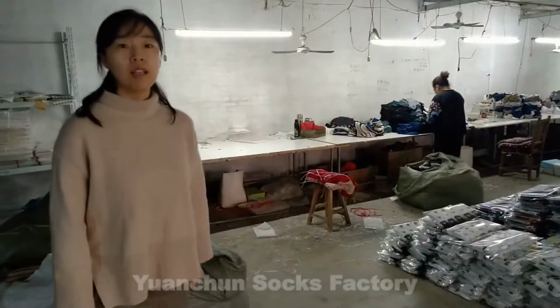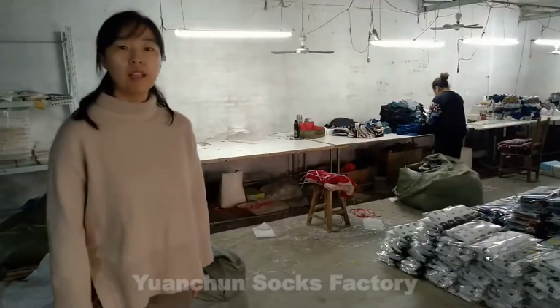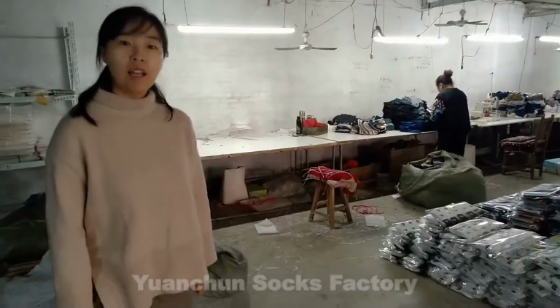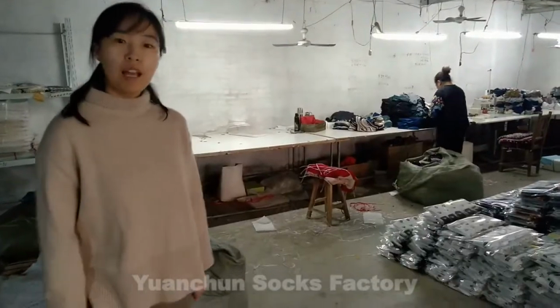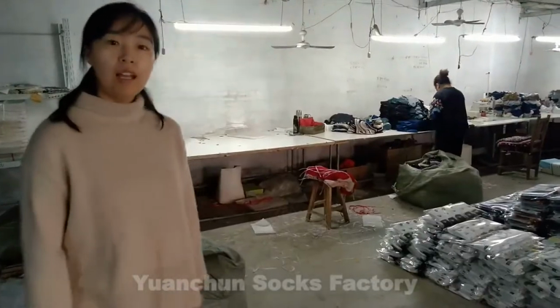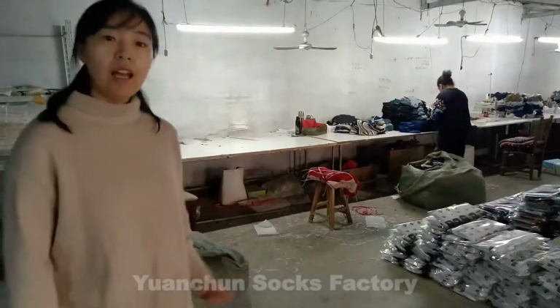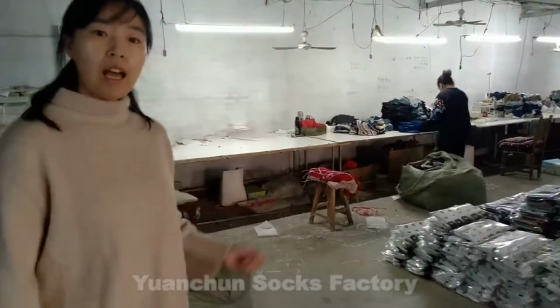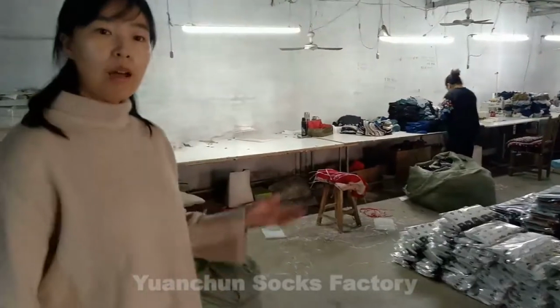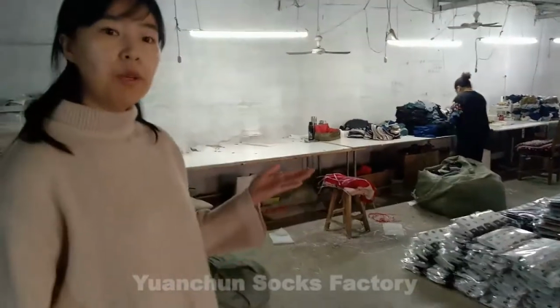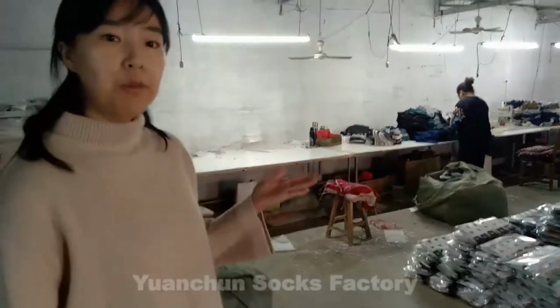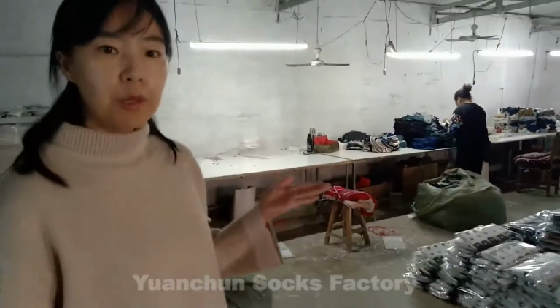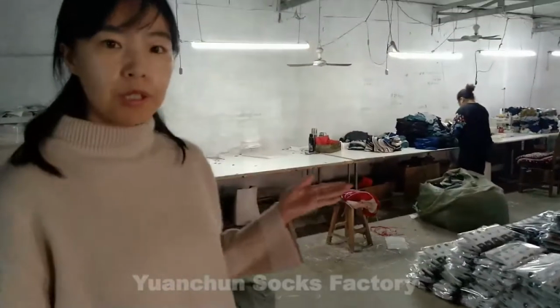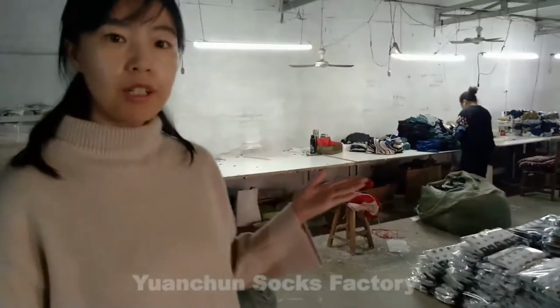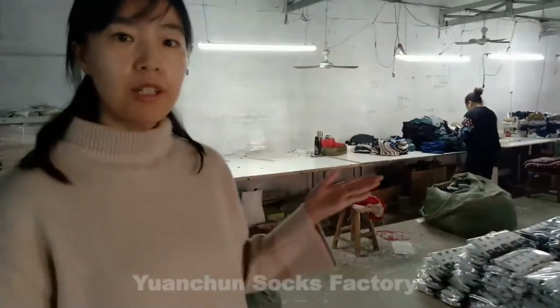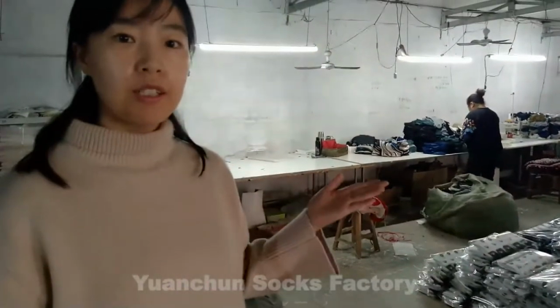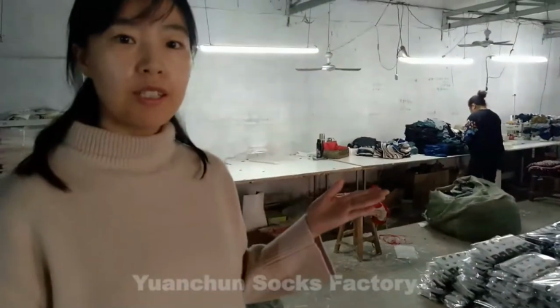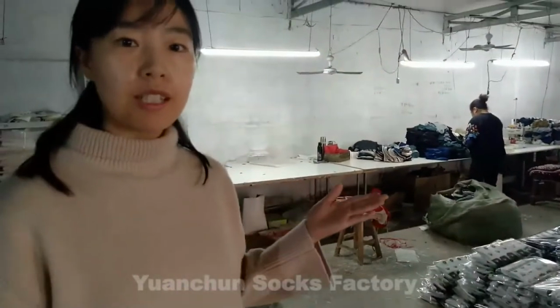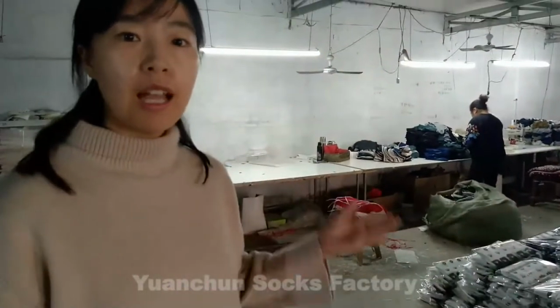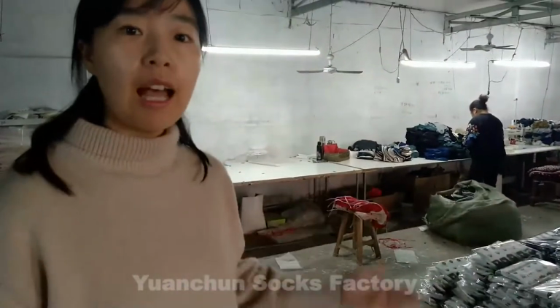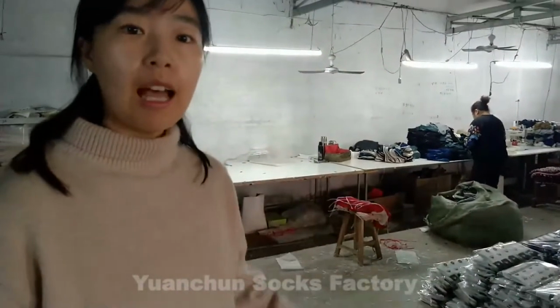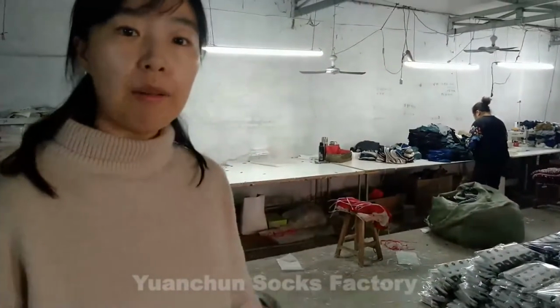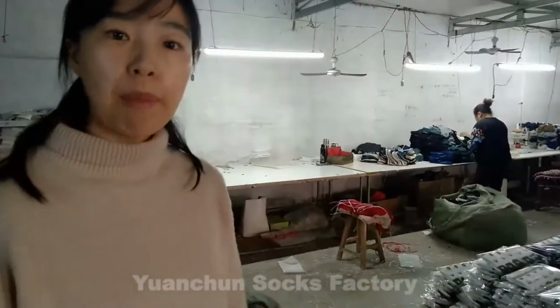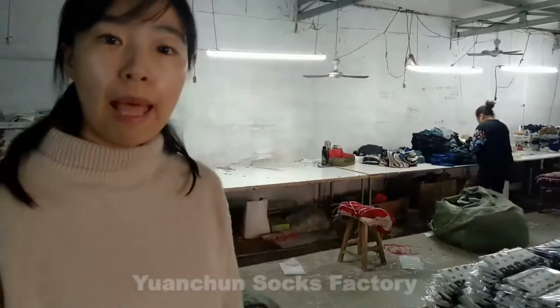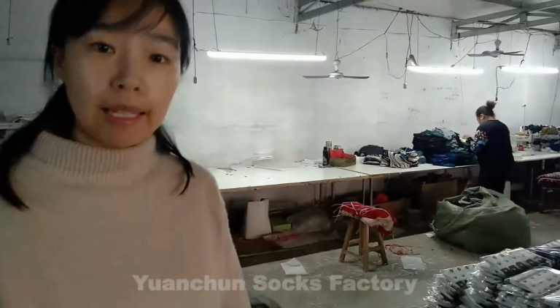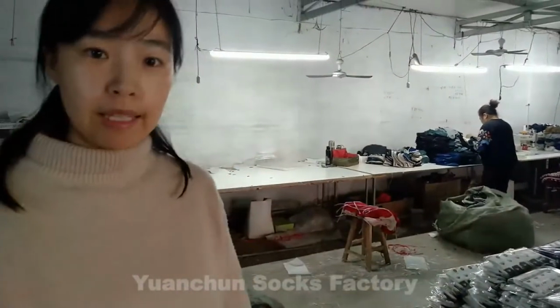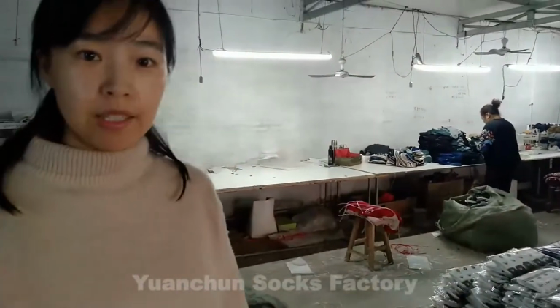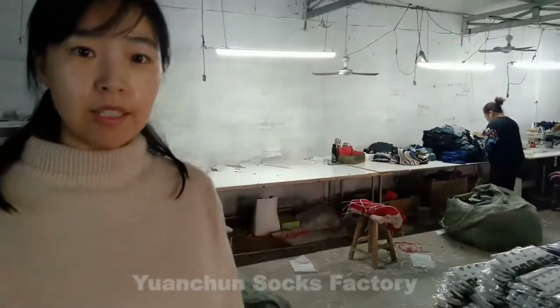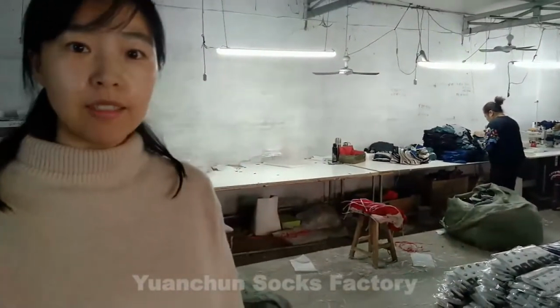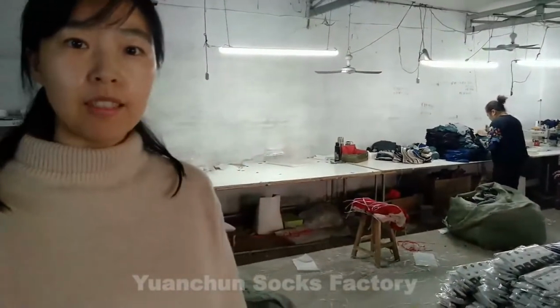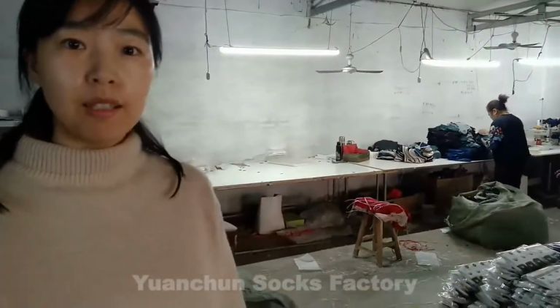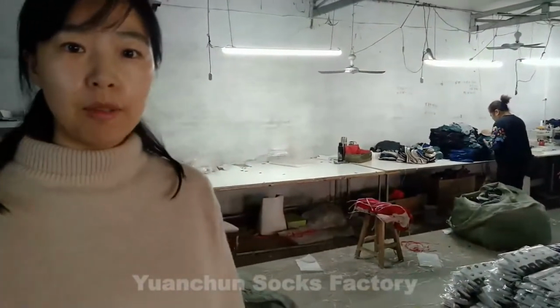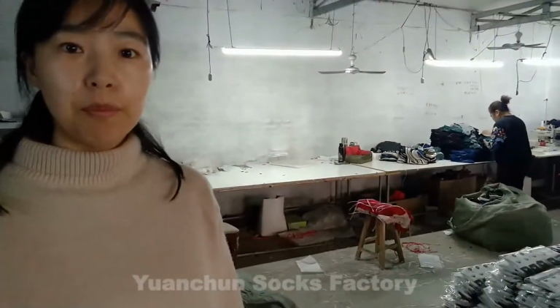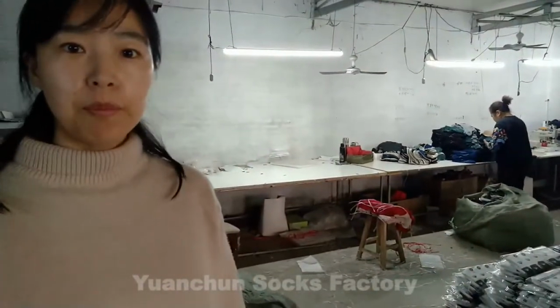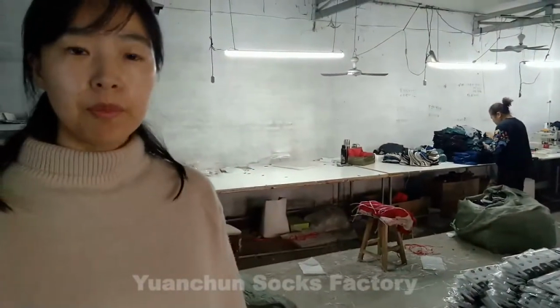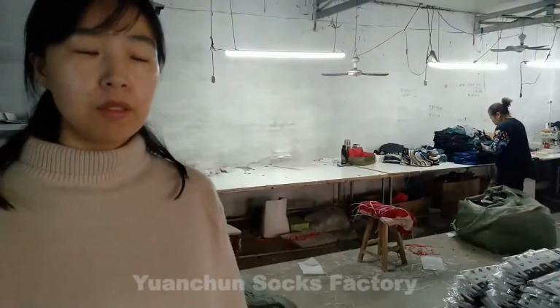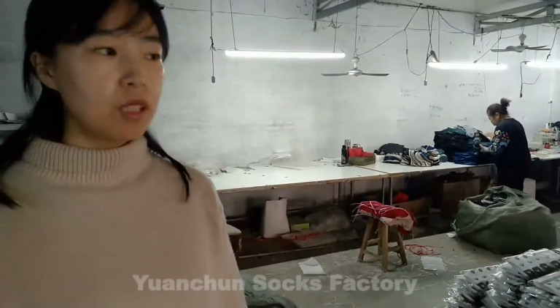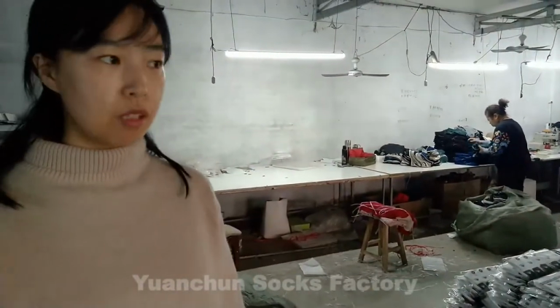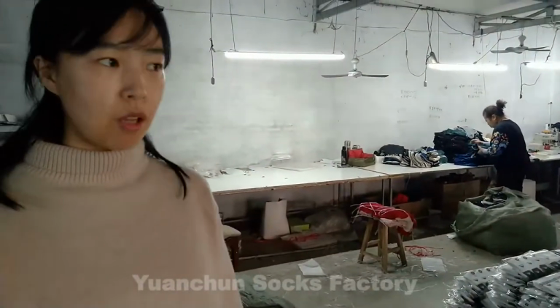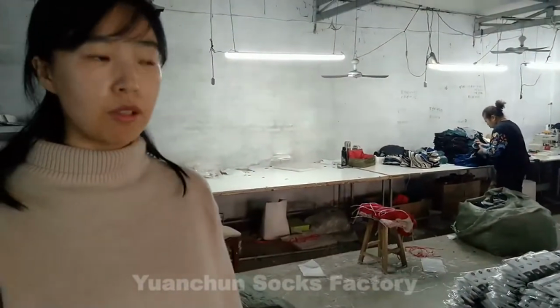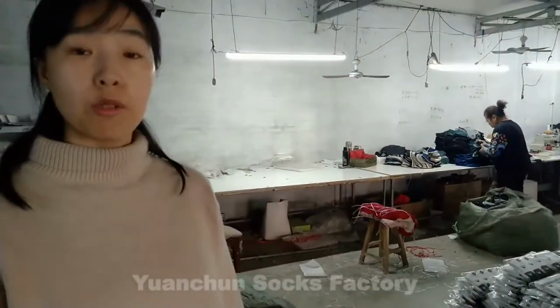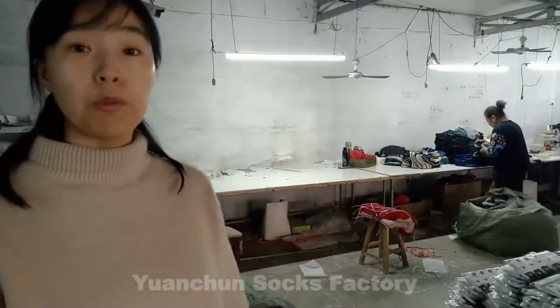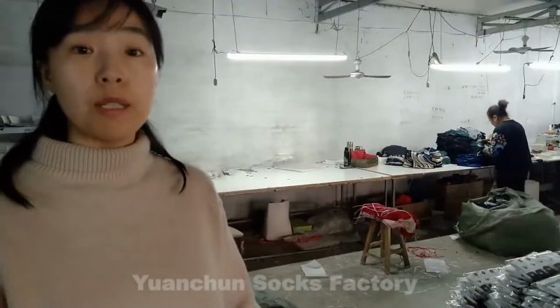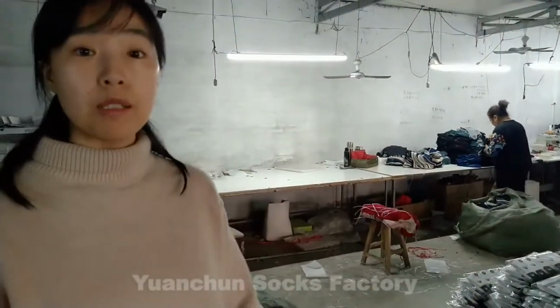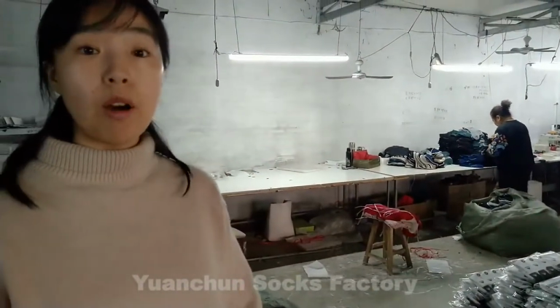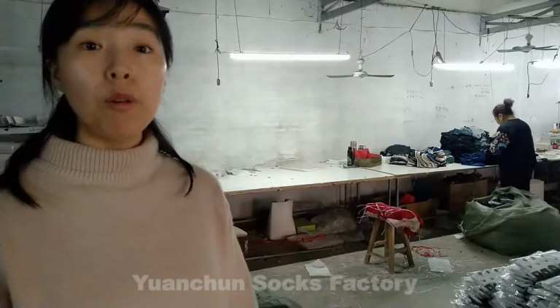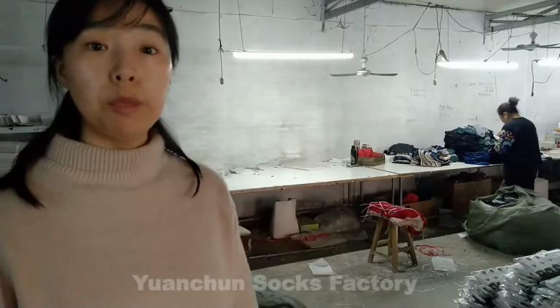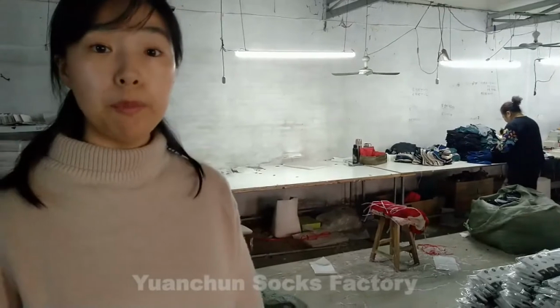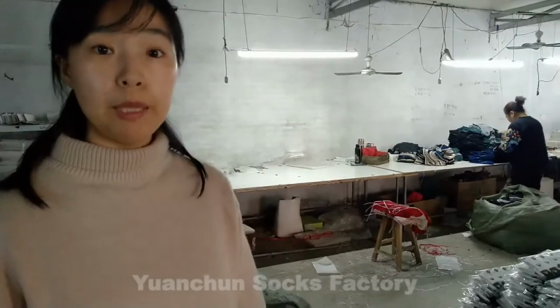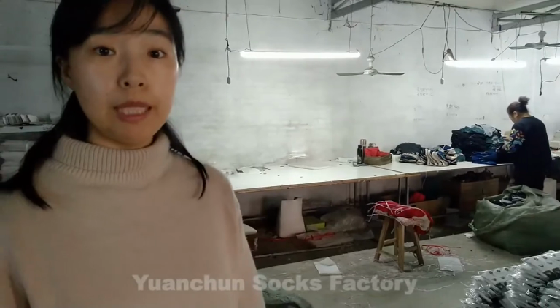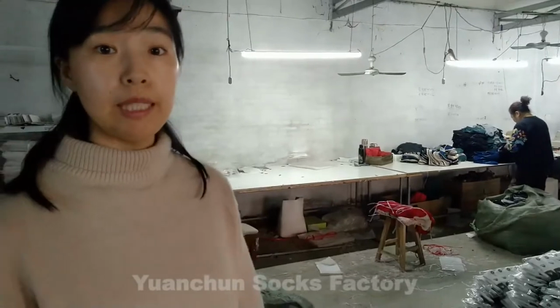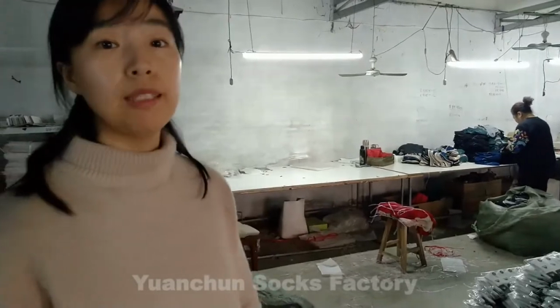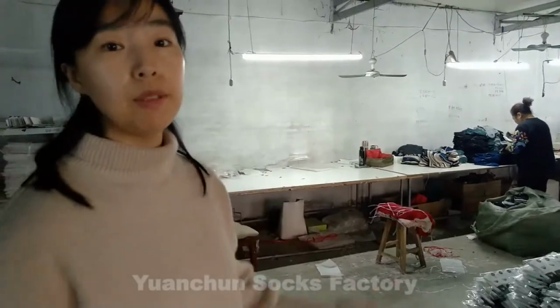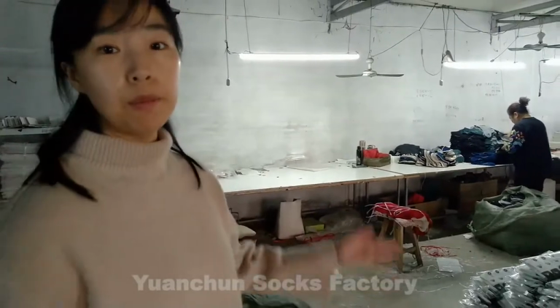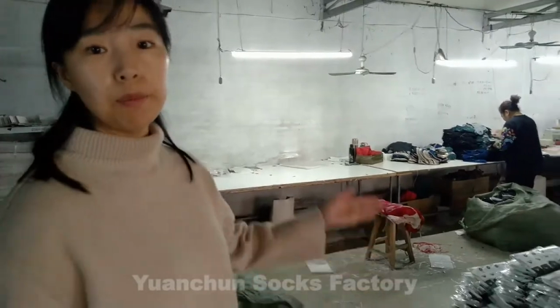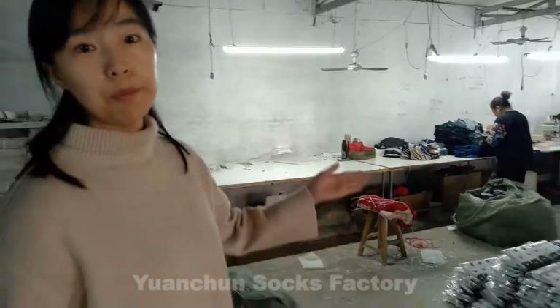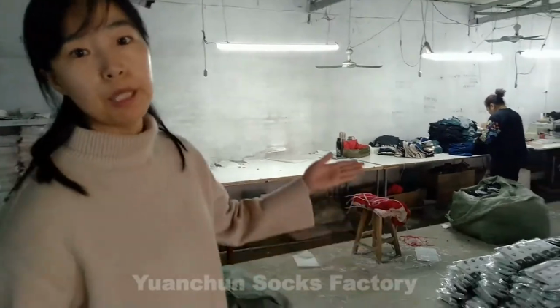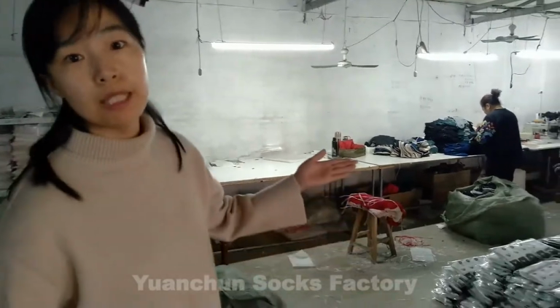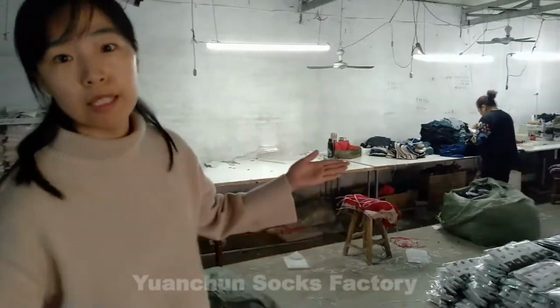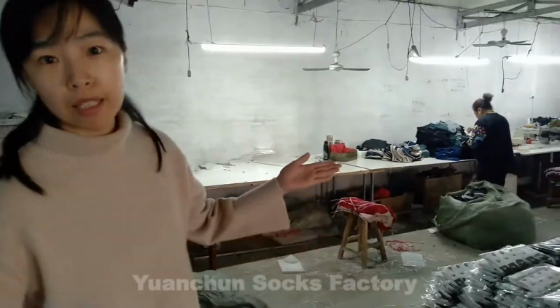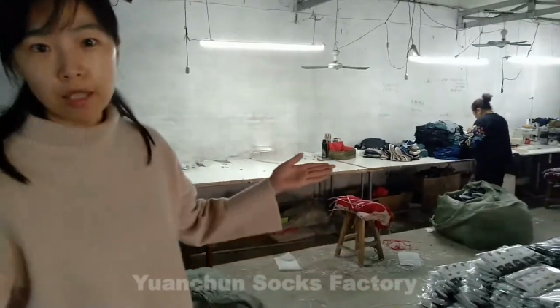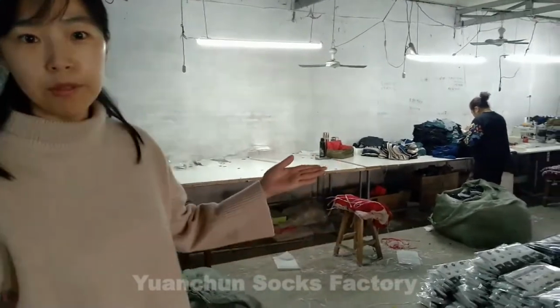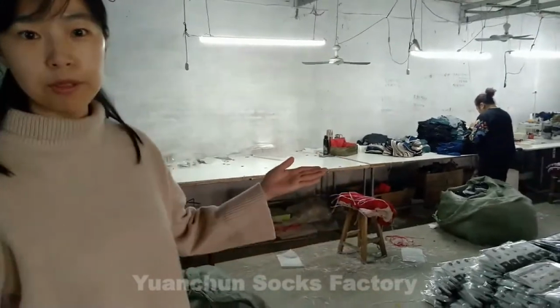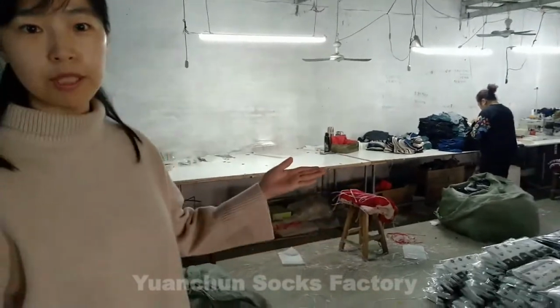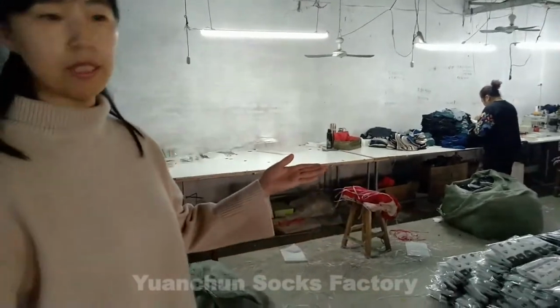Our workers are packaging the socks with OPP. Please take a look.